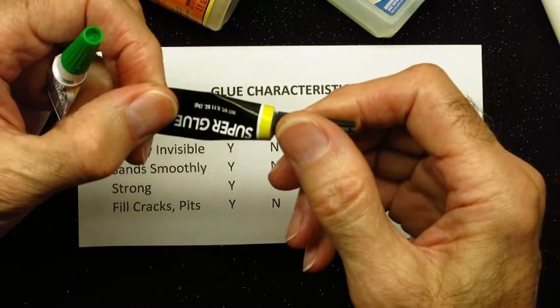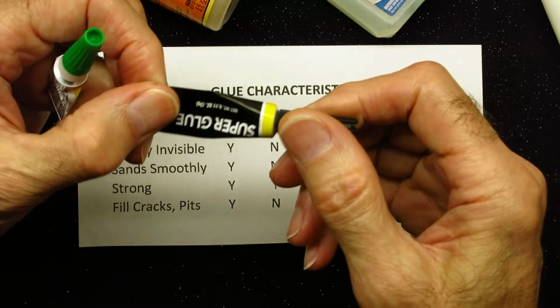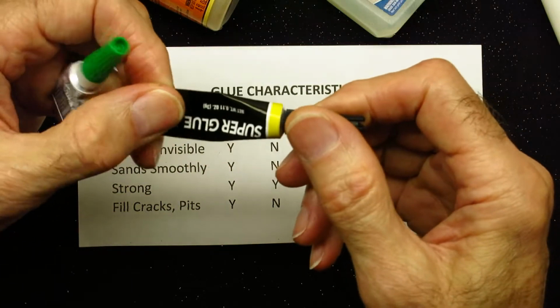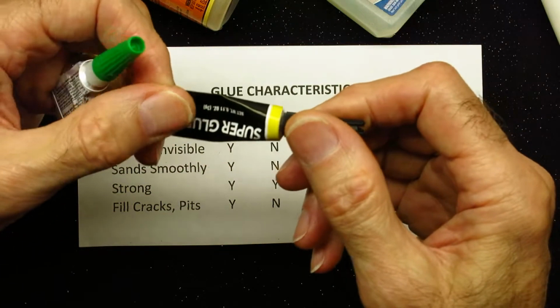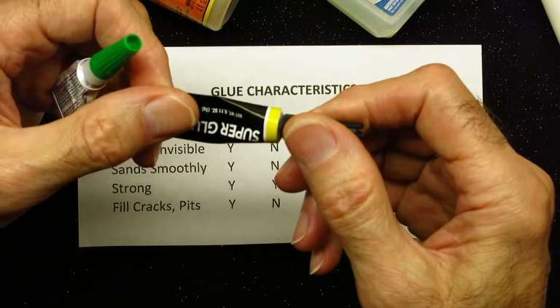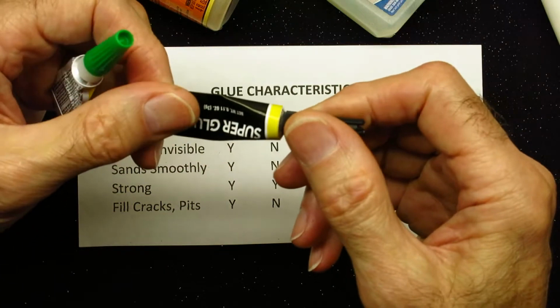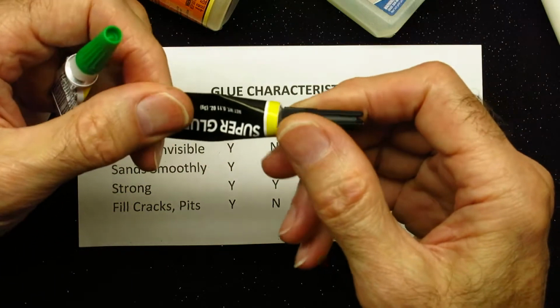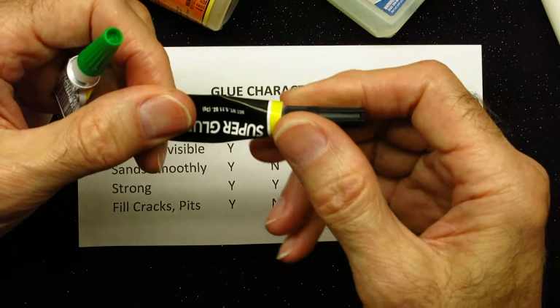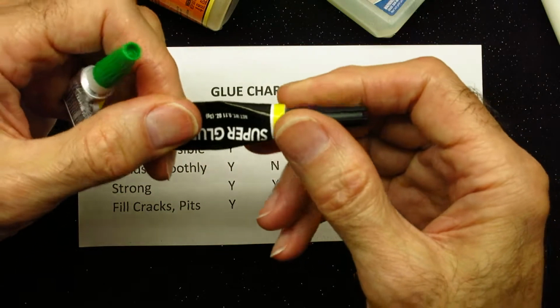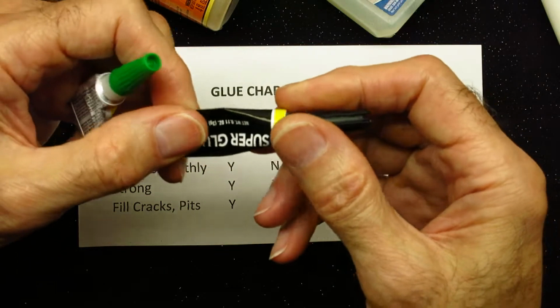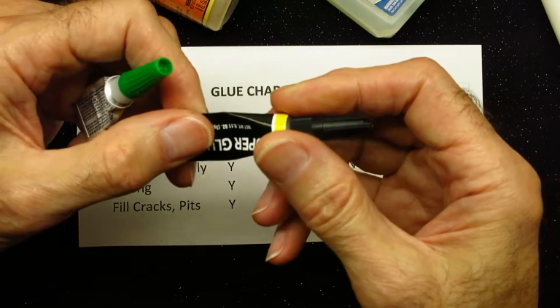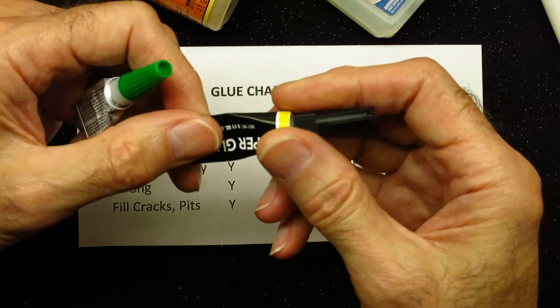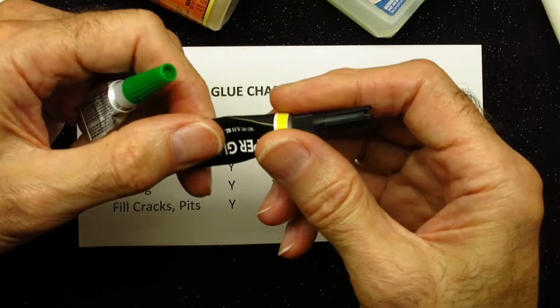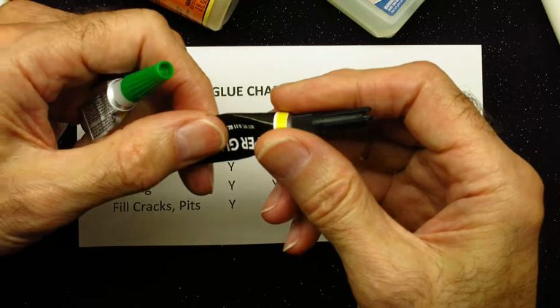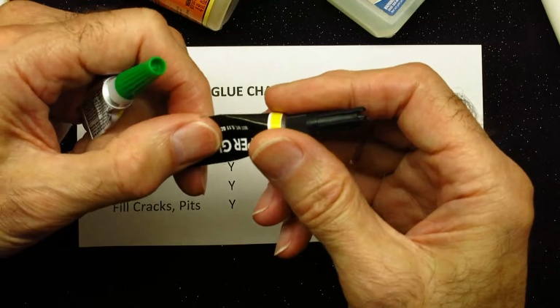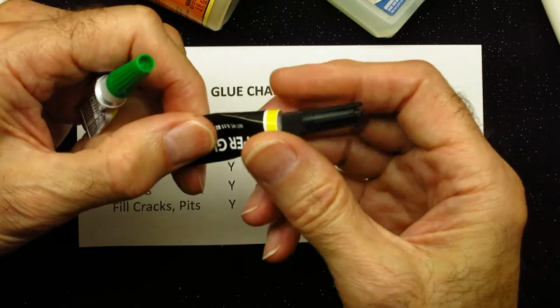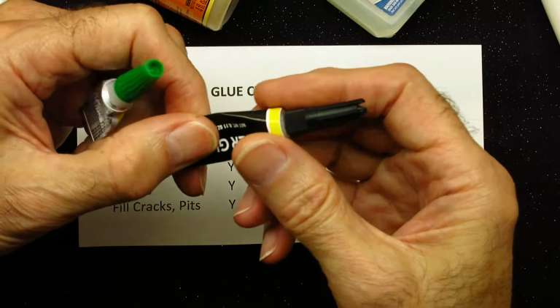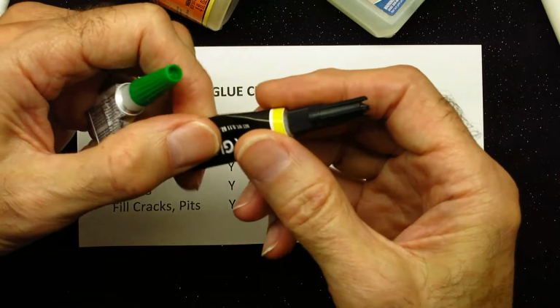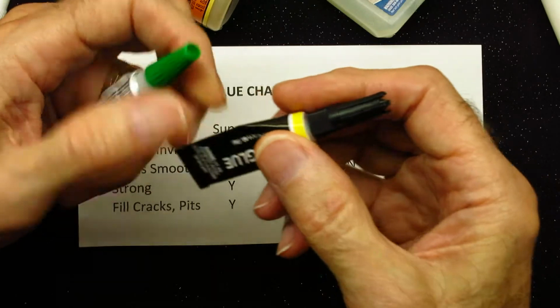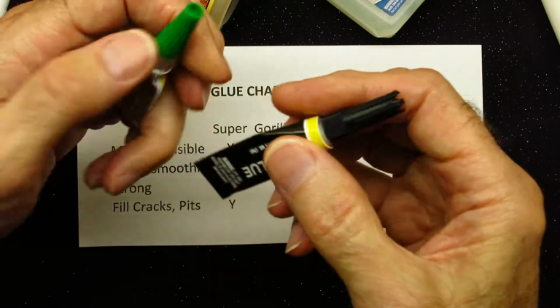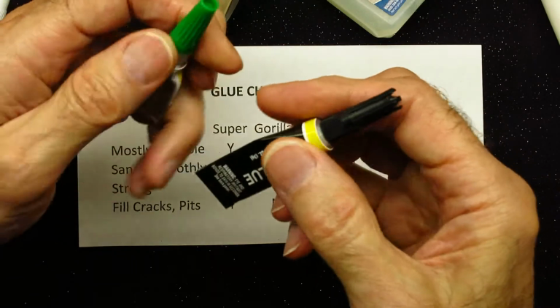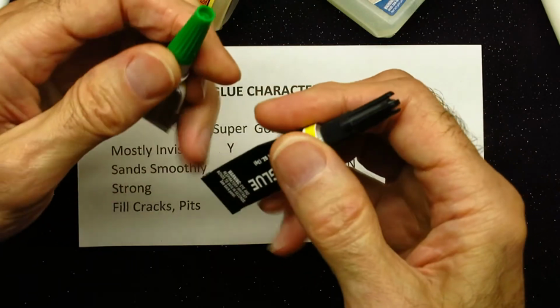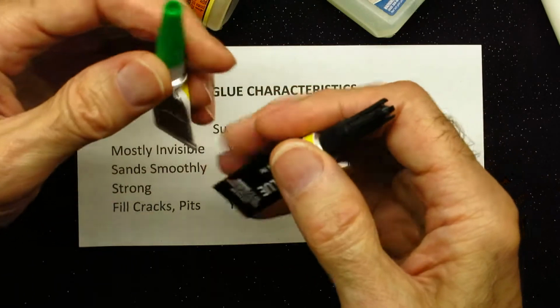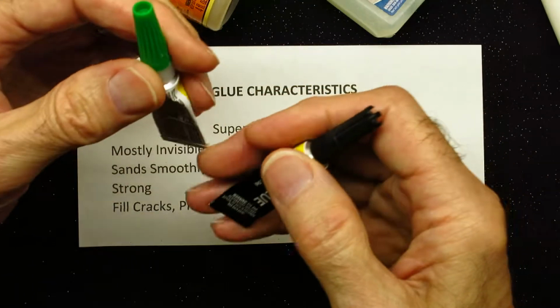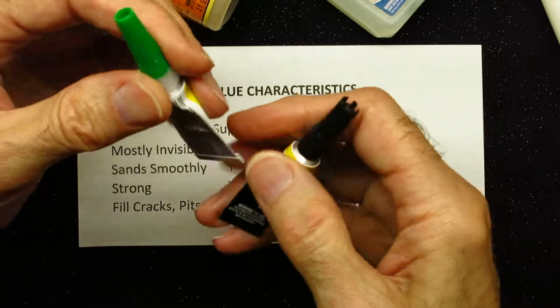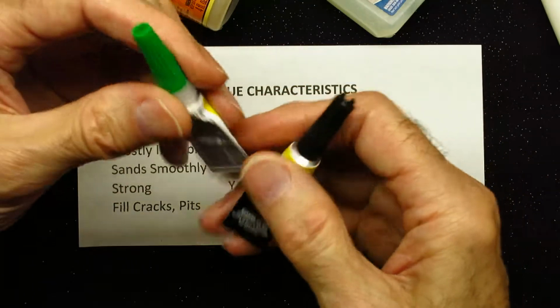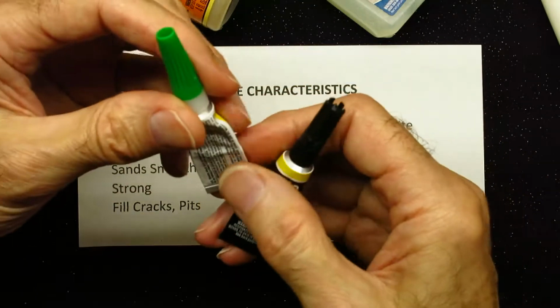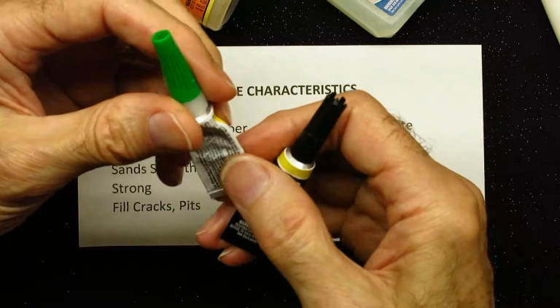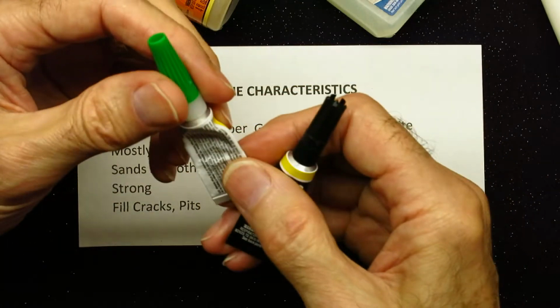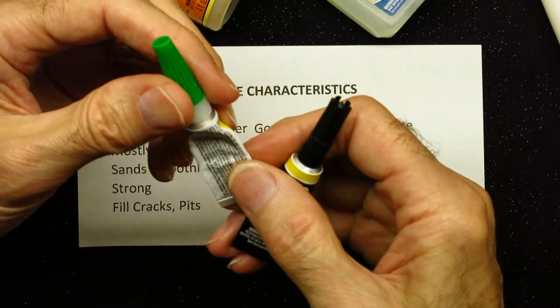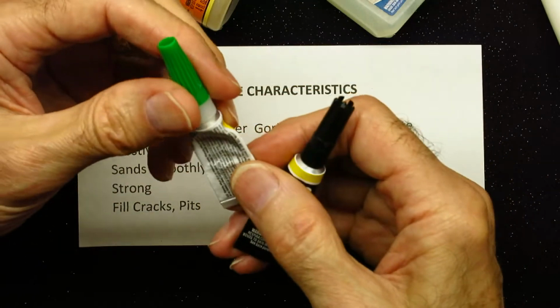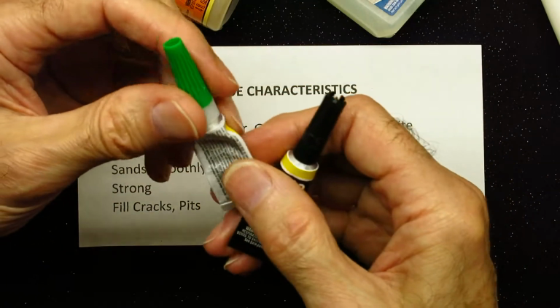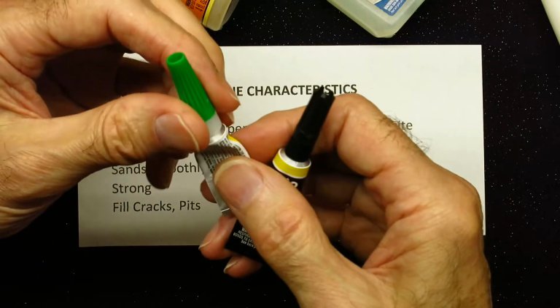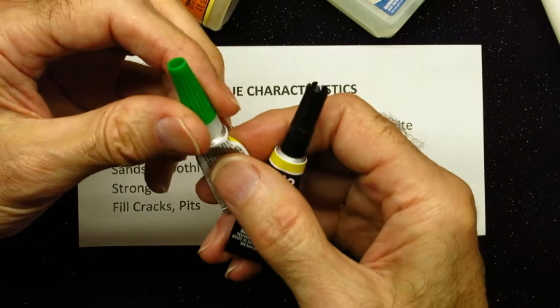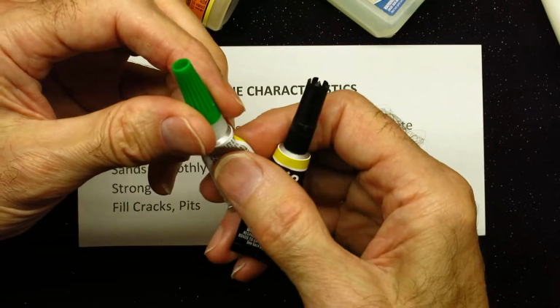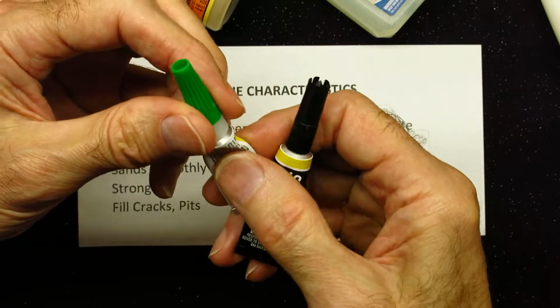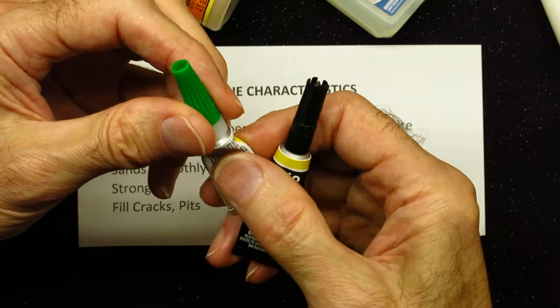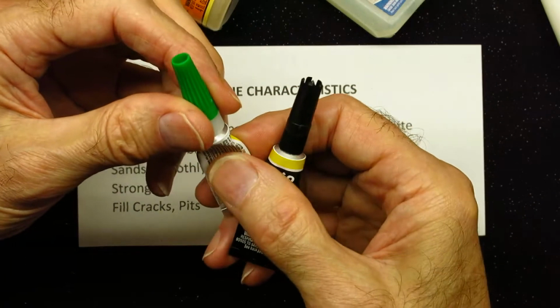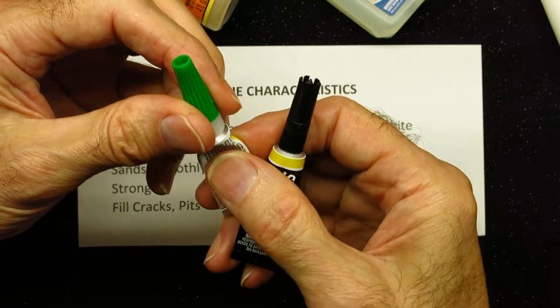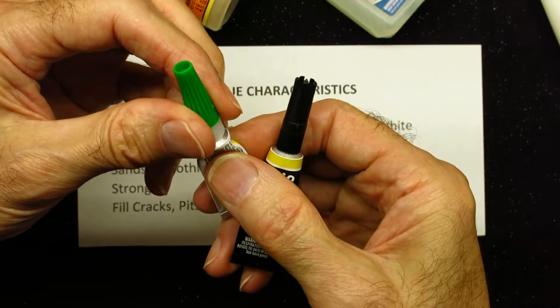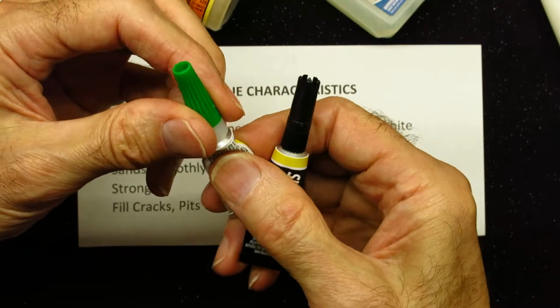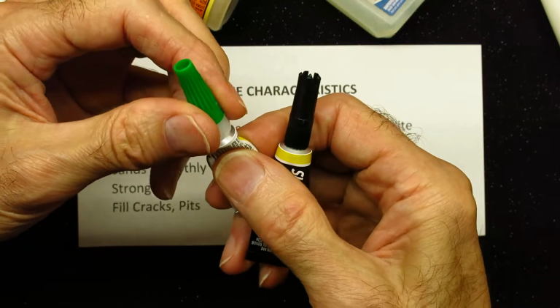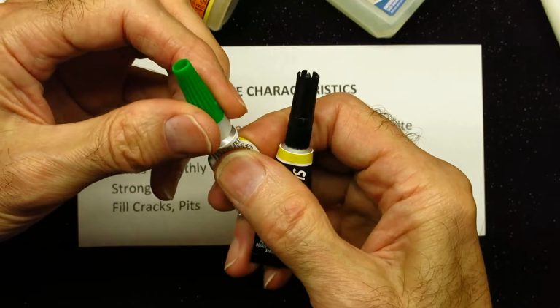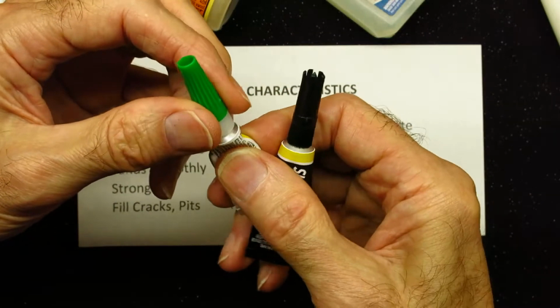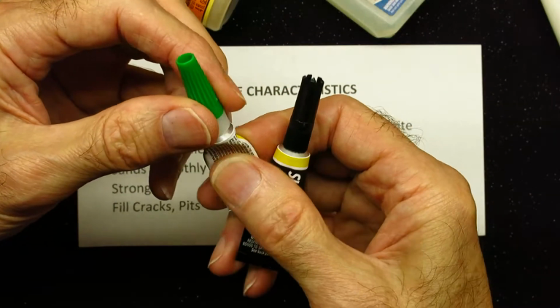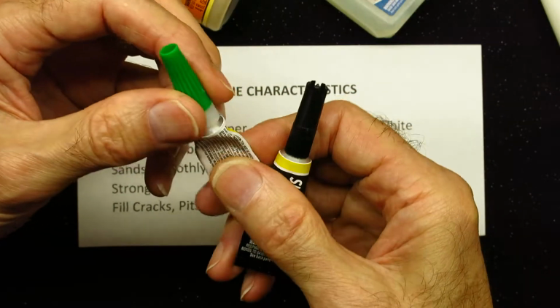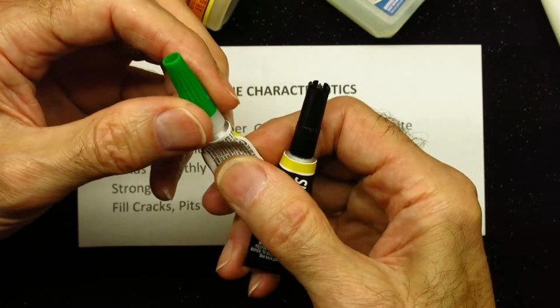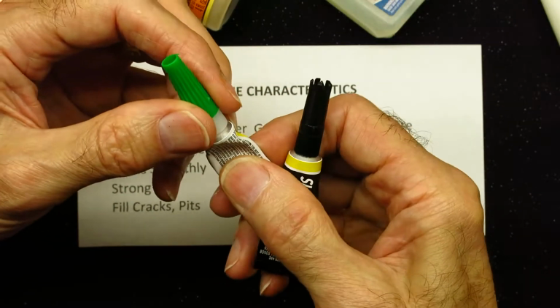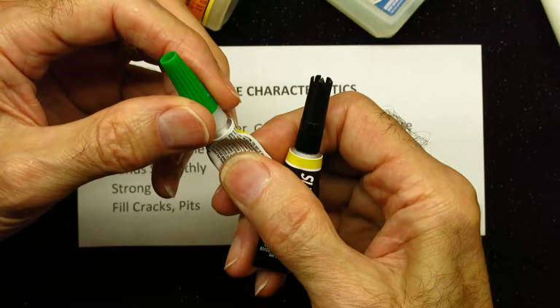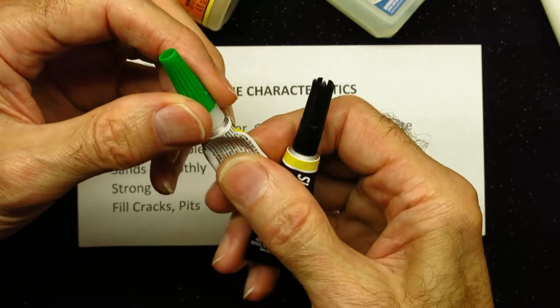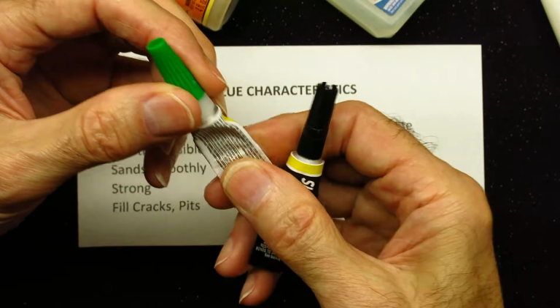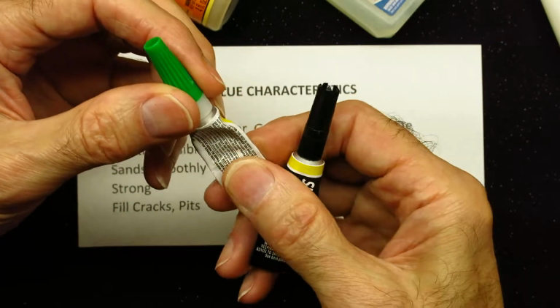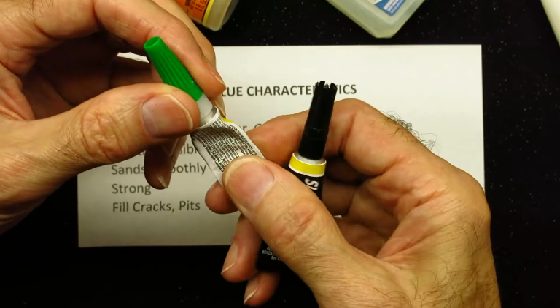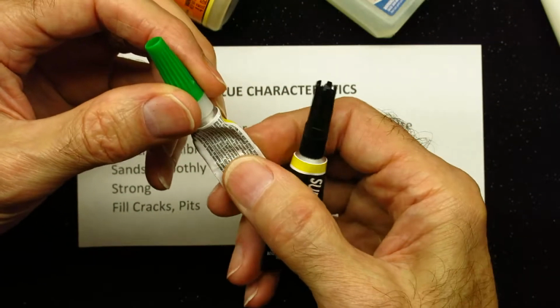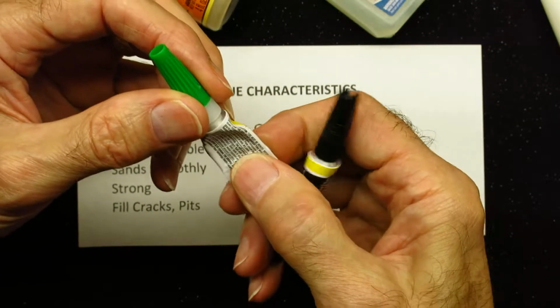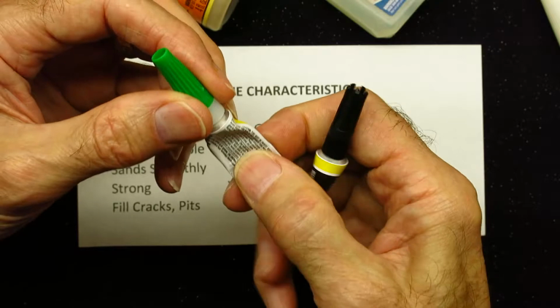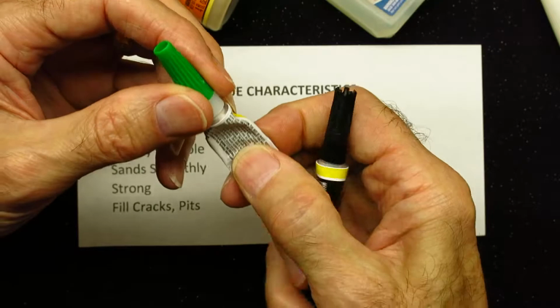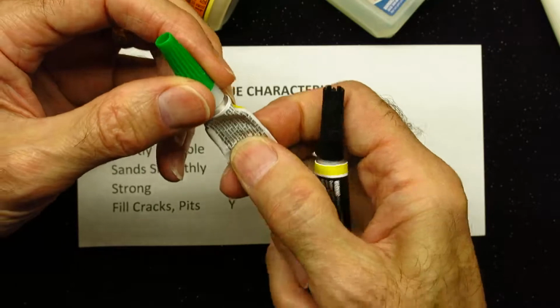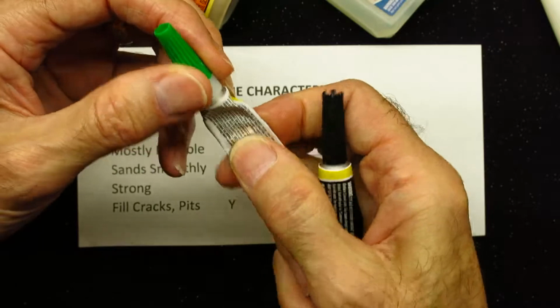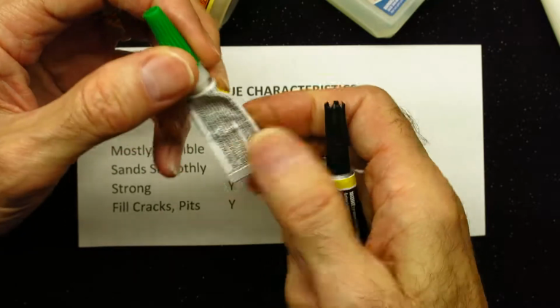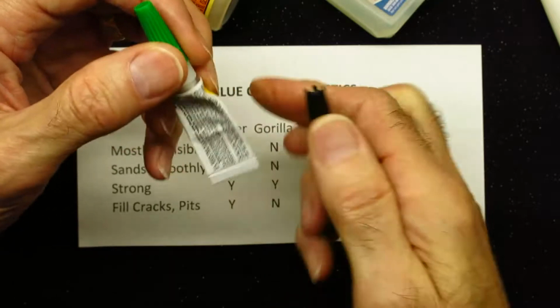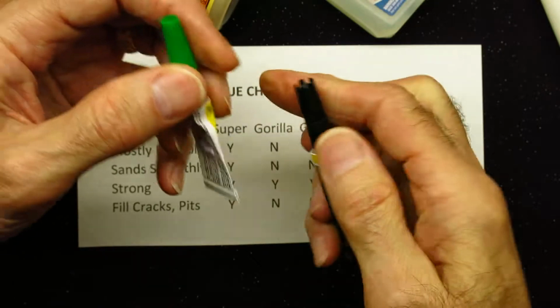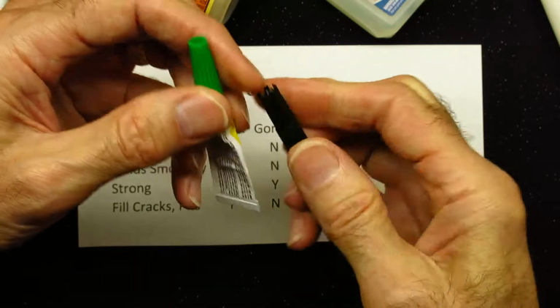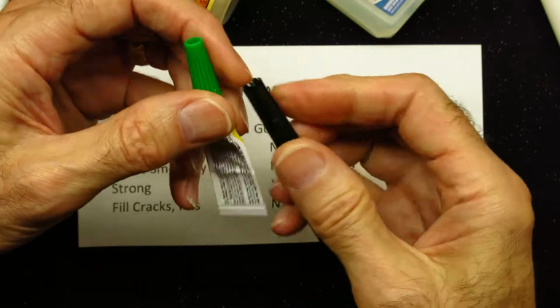Superglue tends to dry kind of hard. It also tends to be glassy and quite brittle.